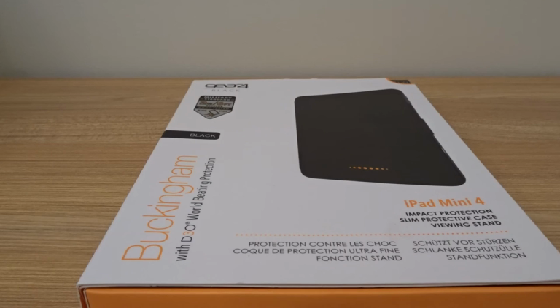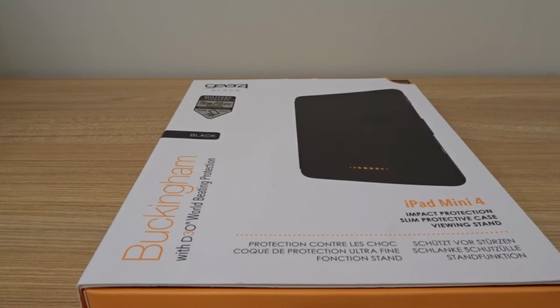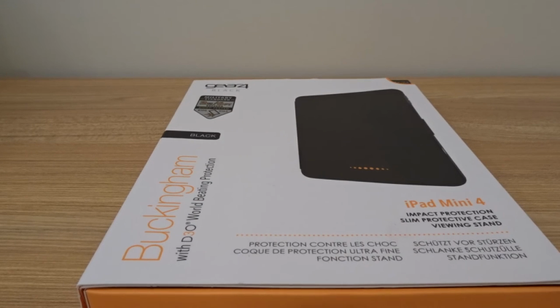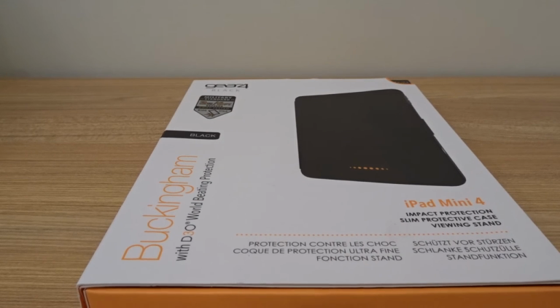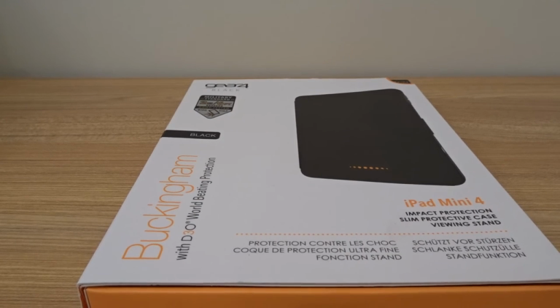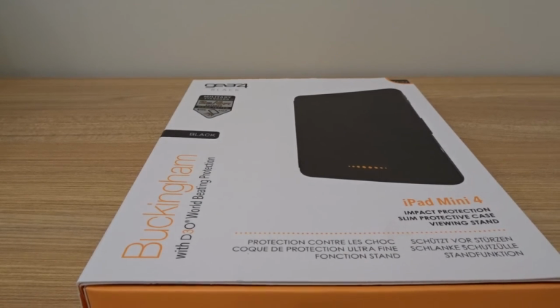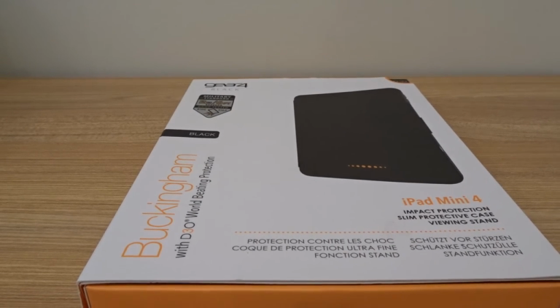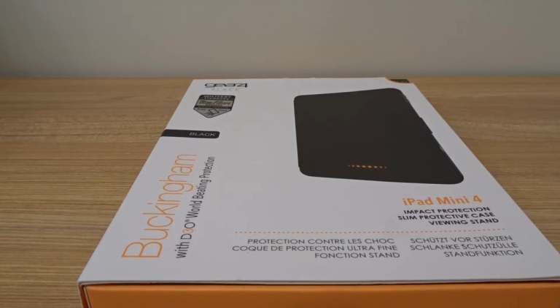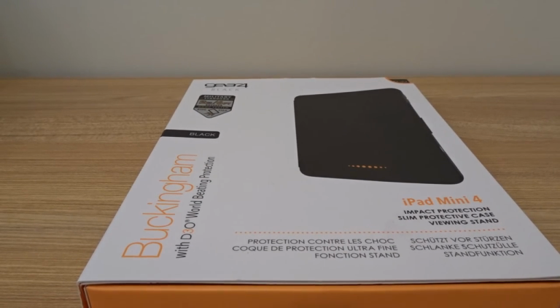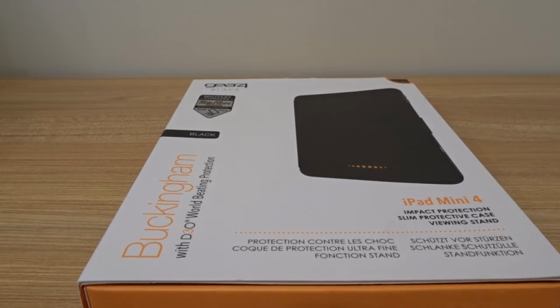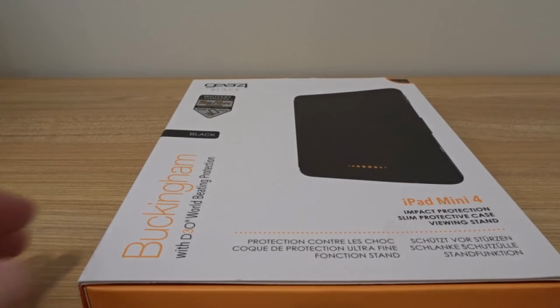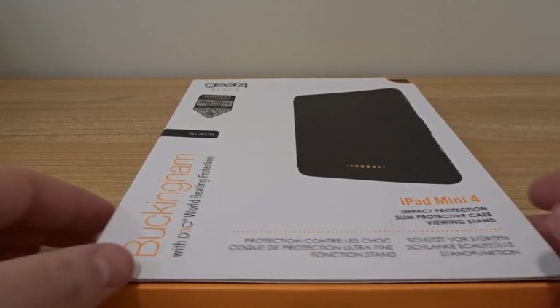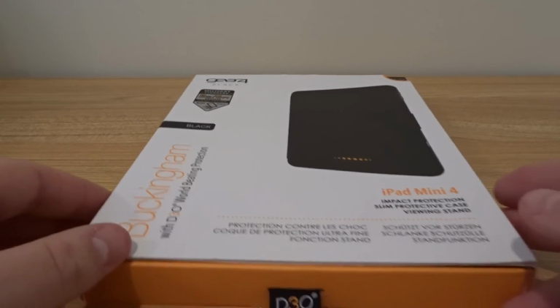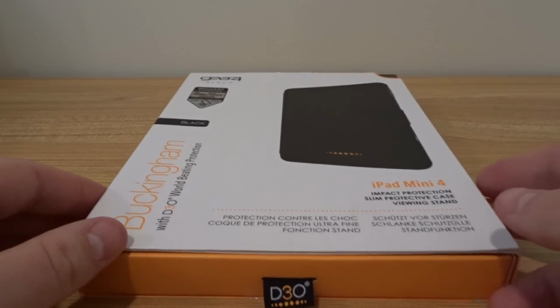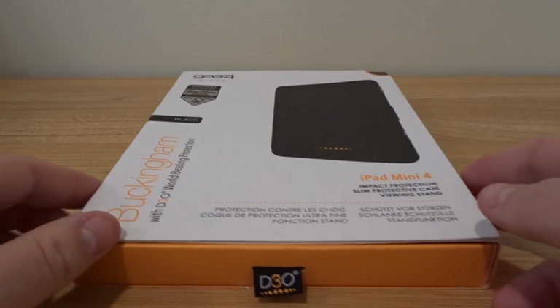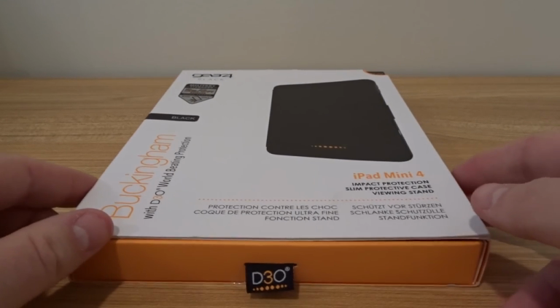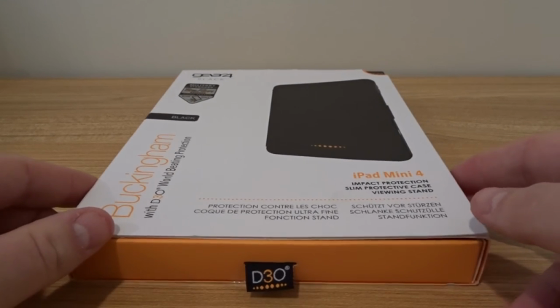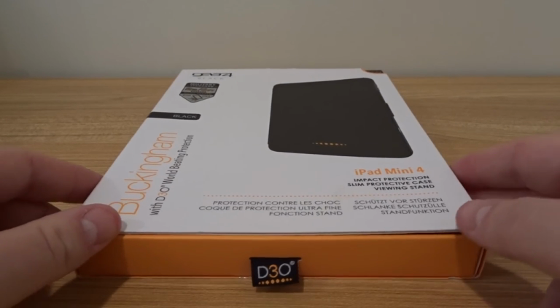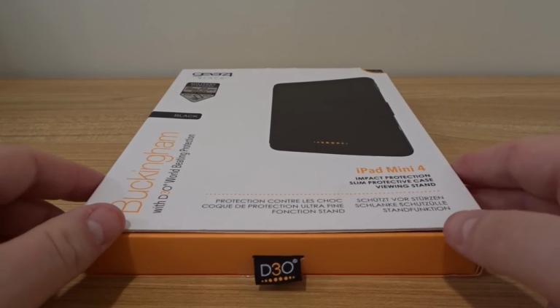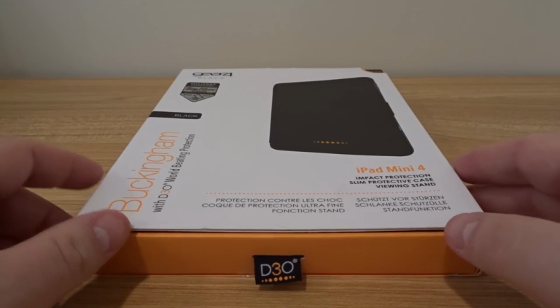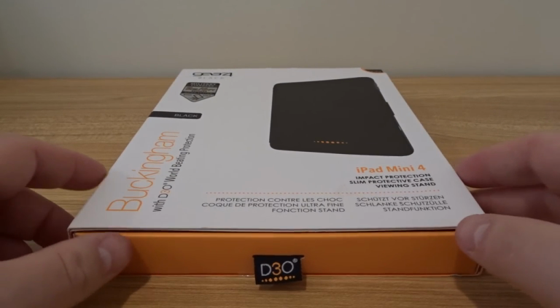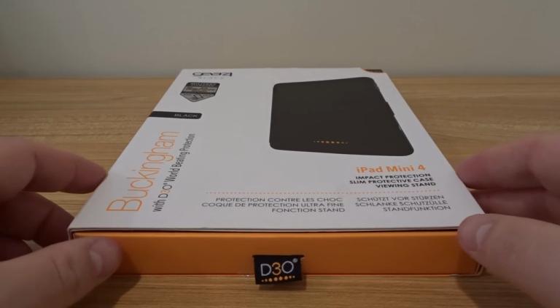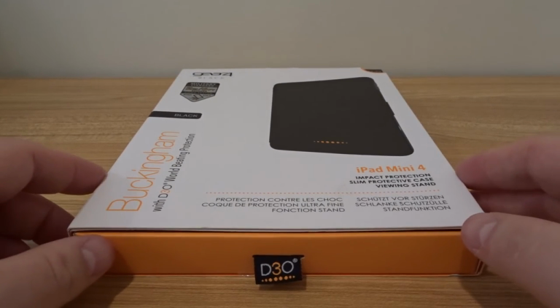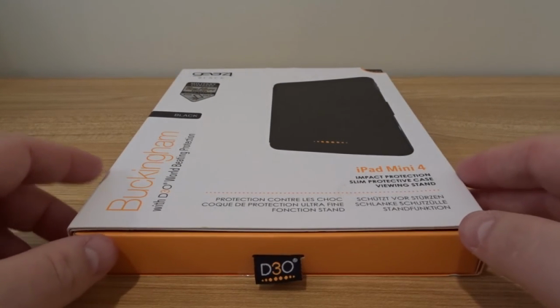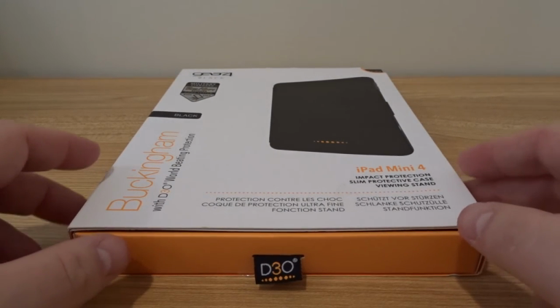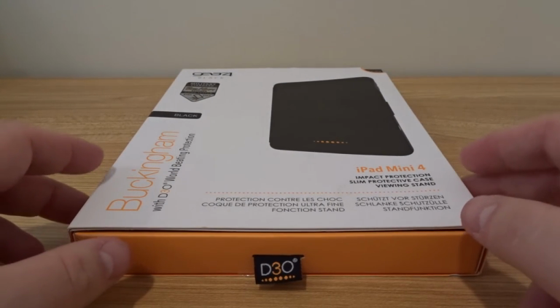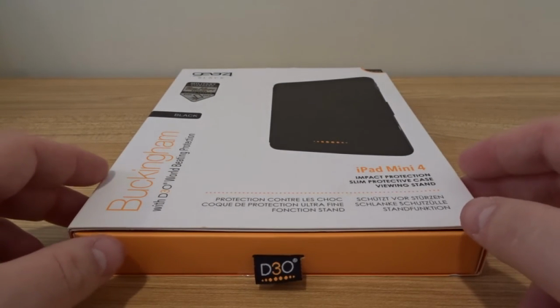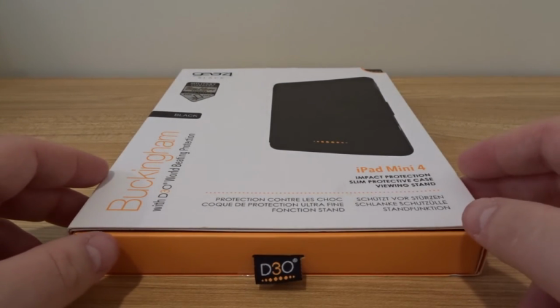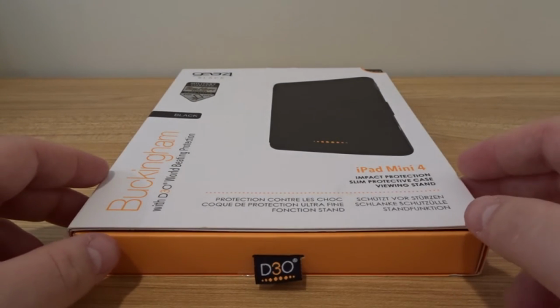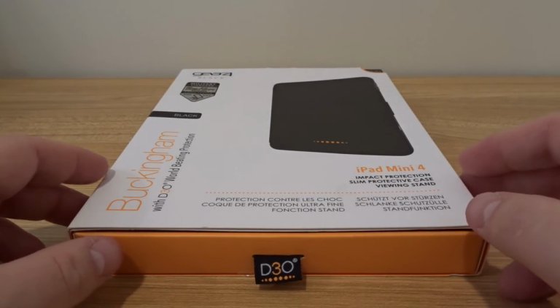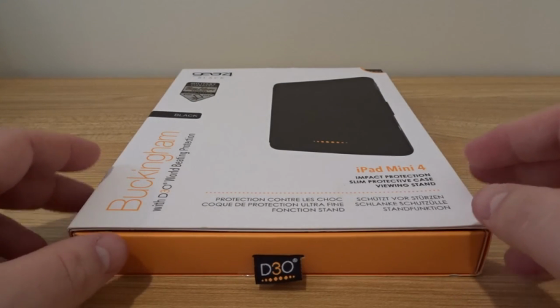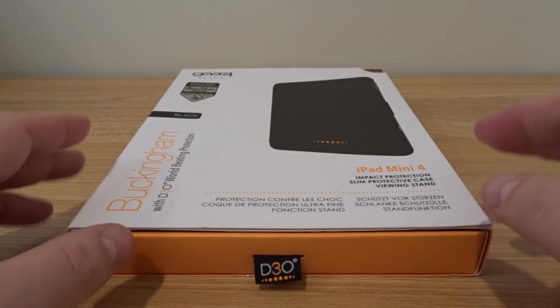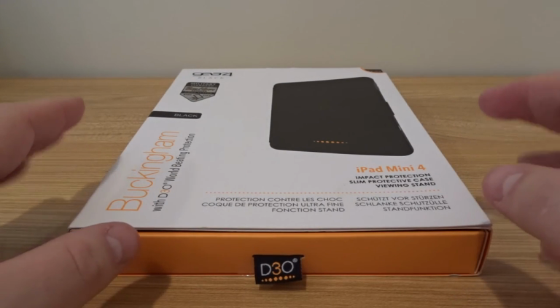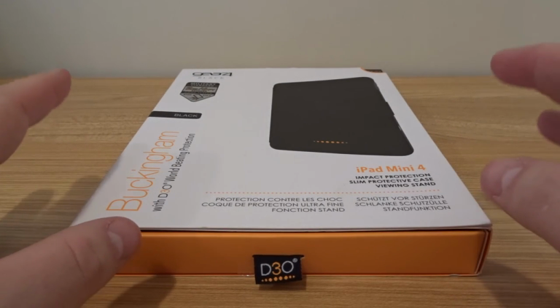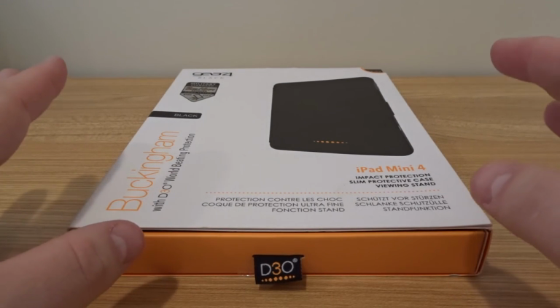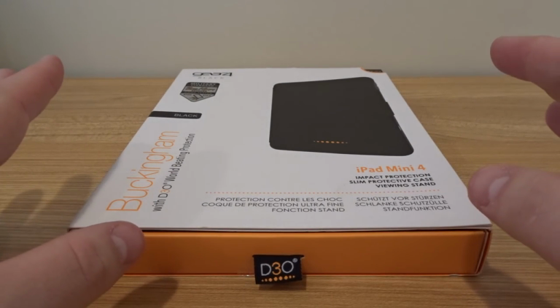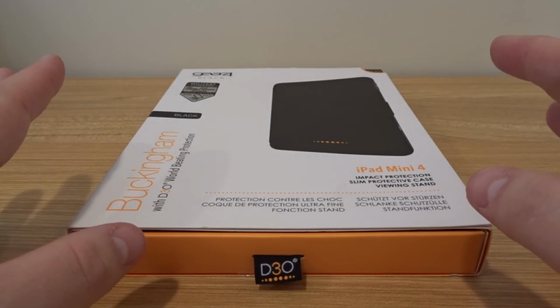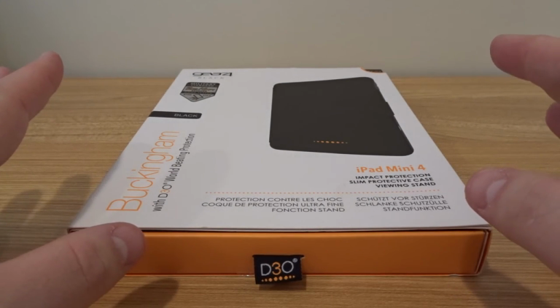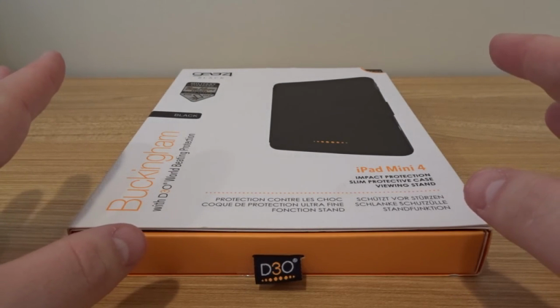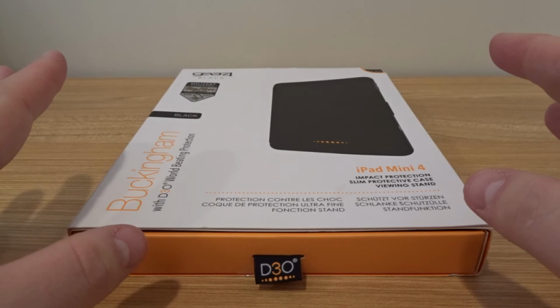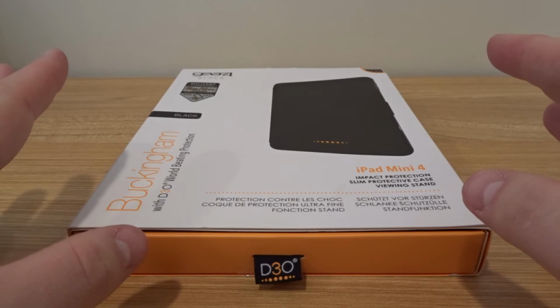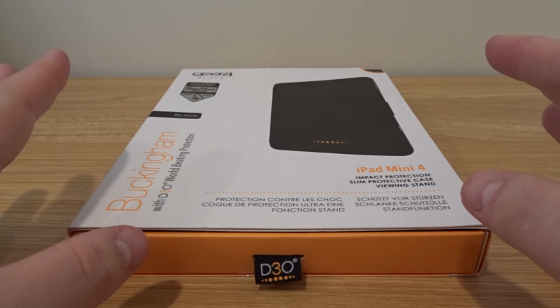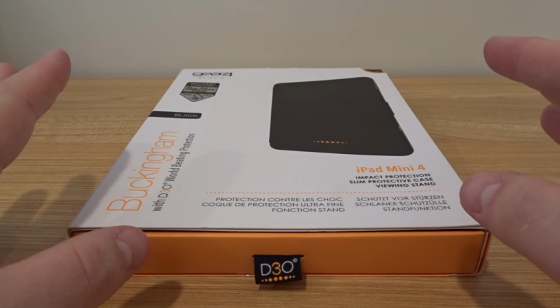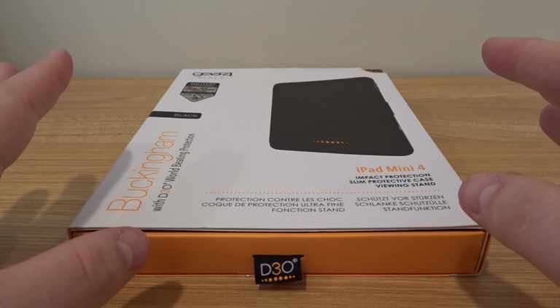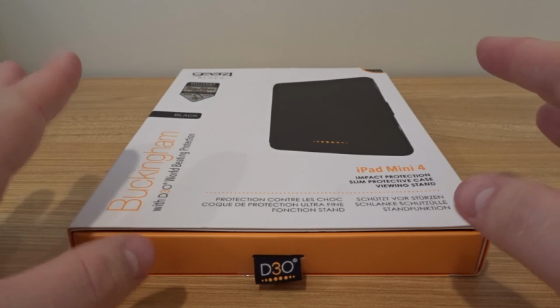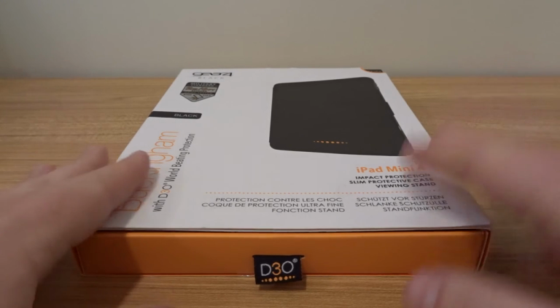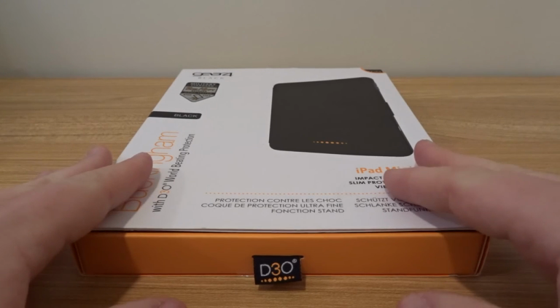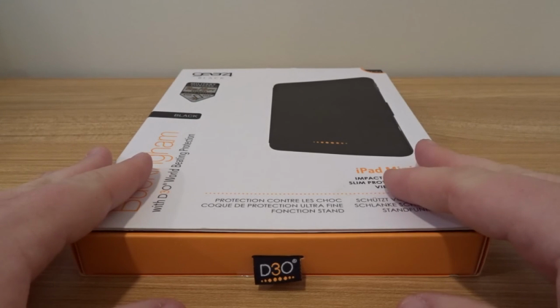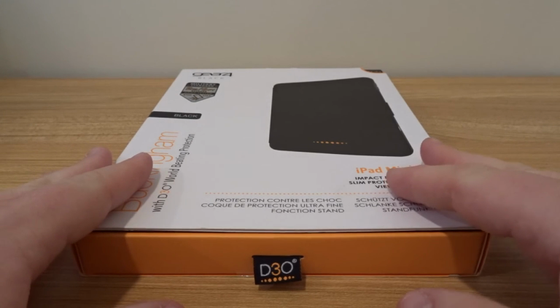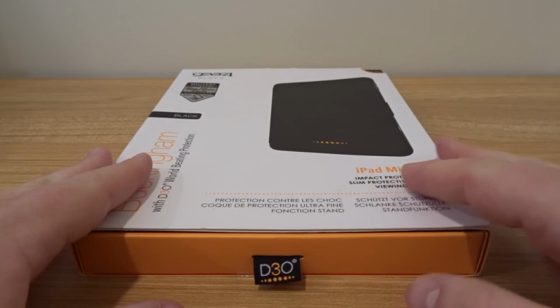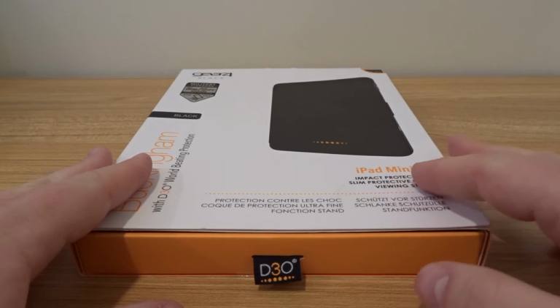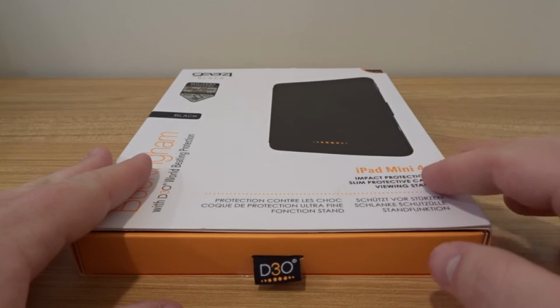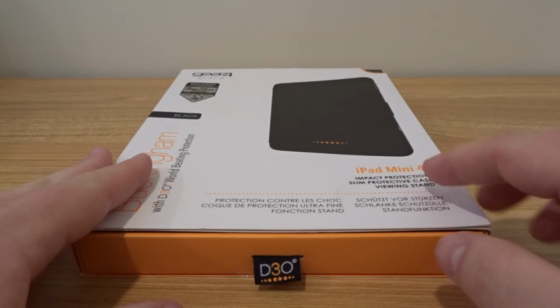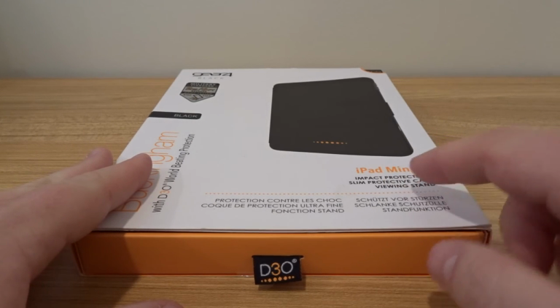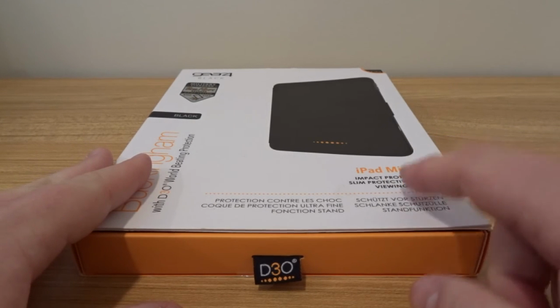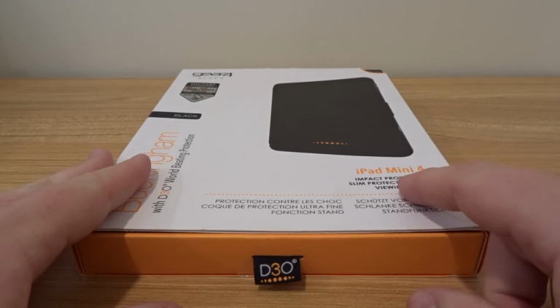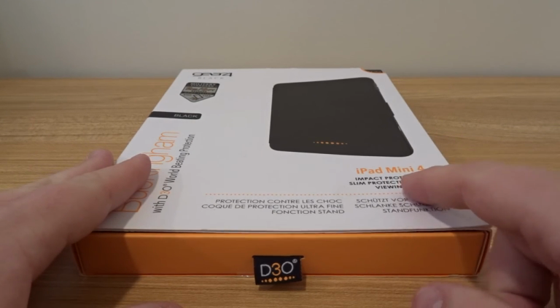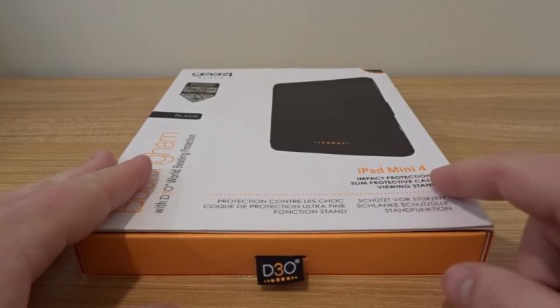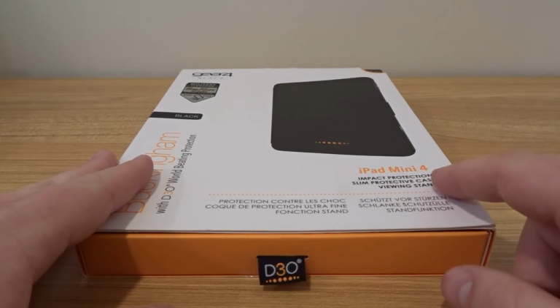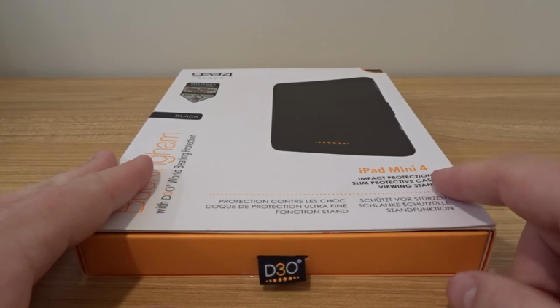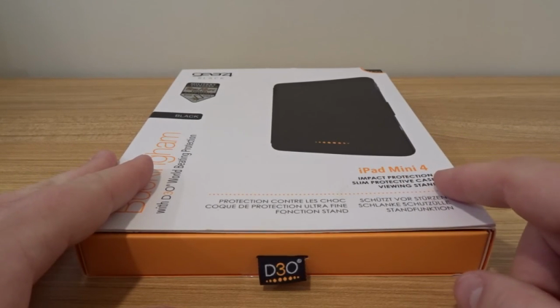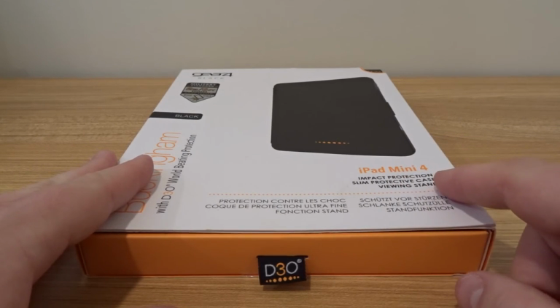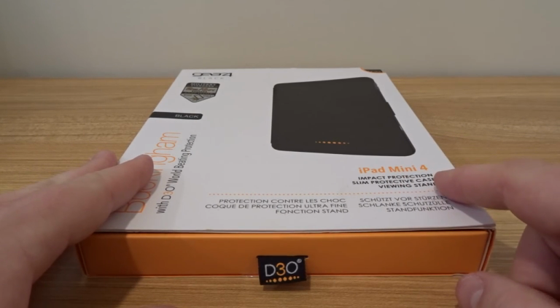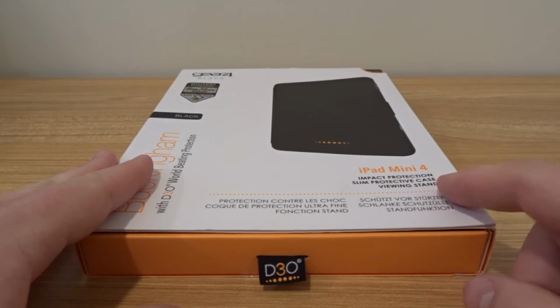Hey, what's up YouTube? Brian Fagioli here. In front of me I have a product for the iPad Mini 4.